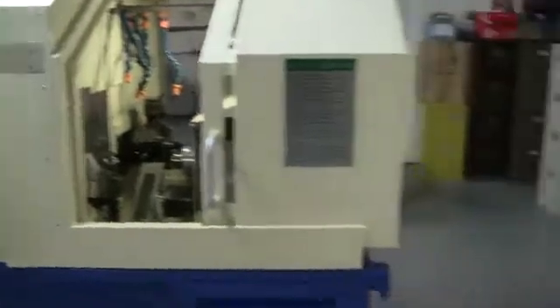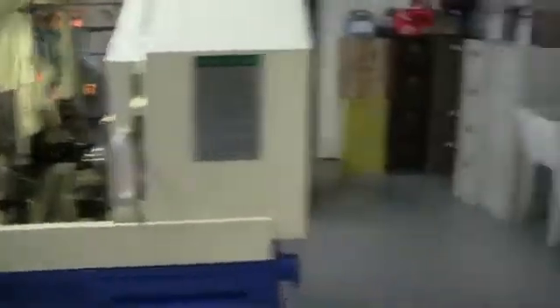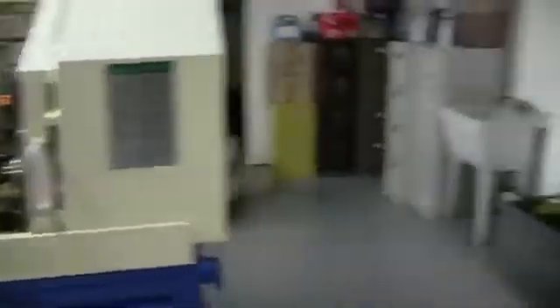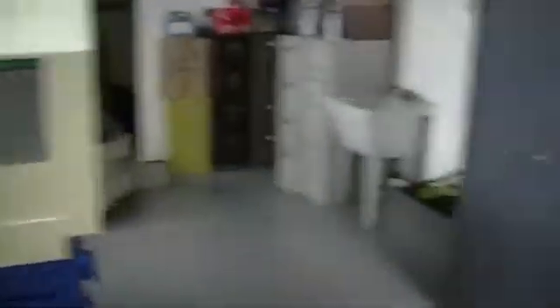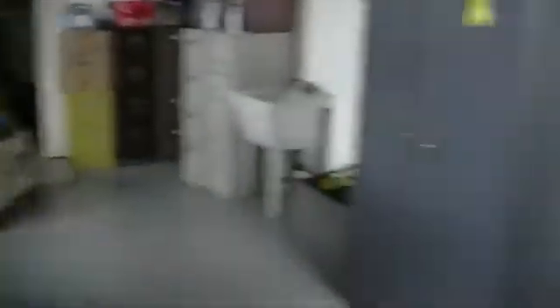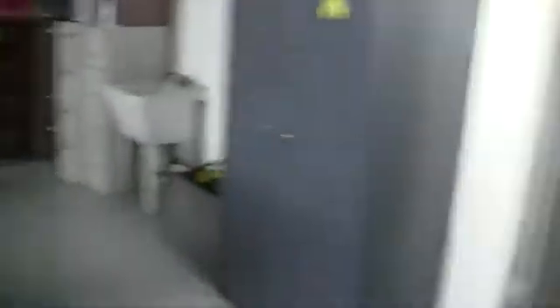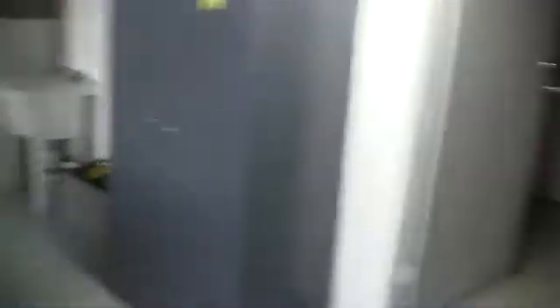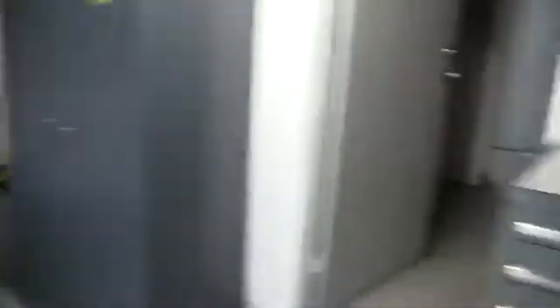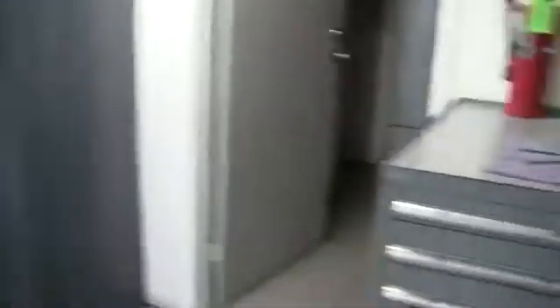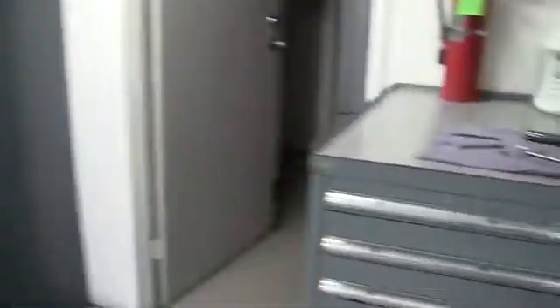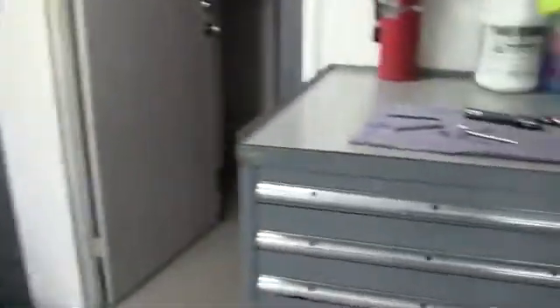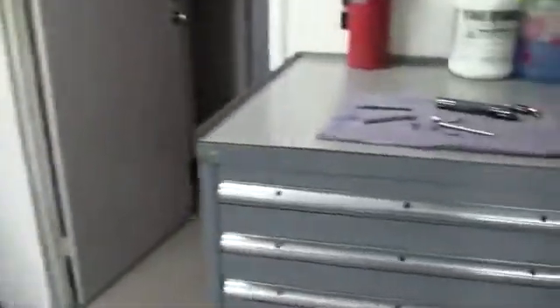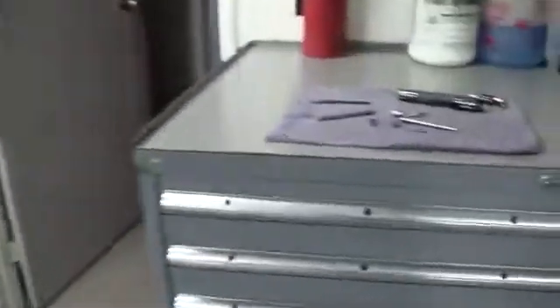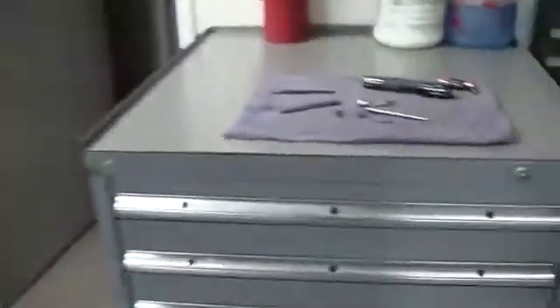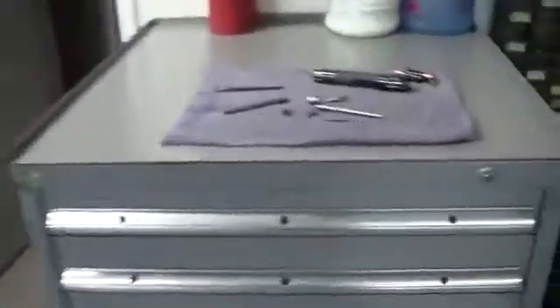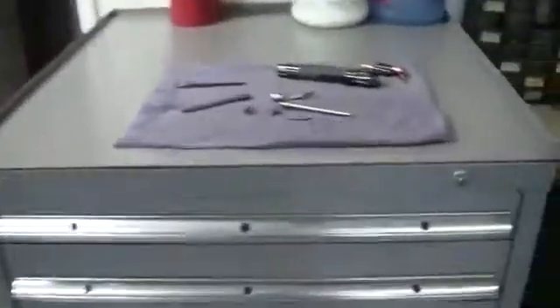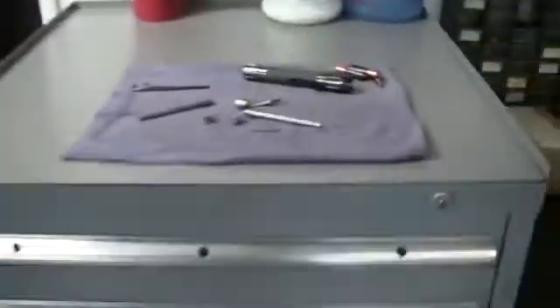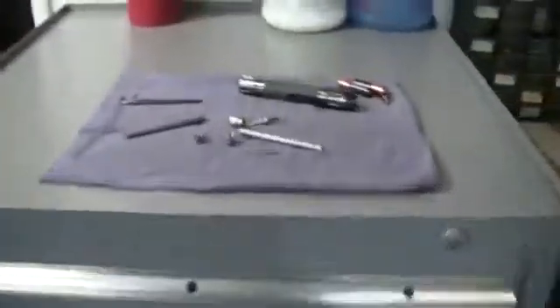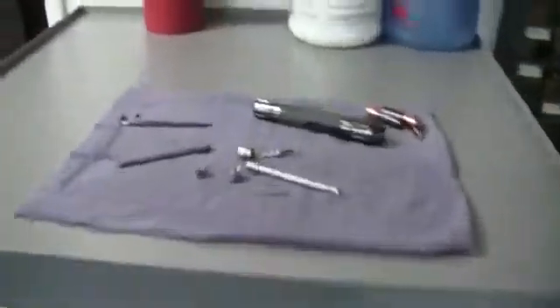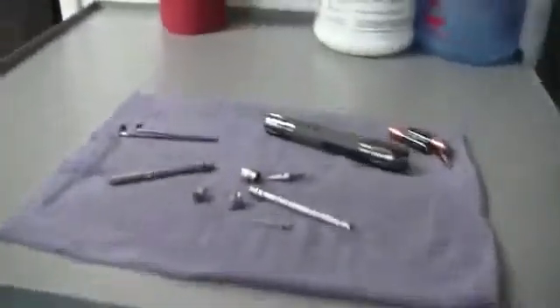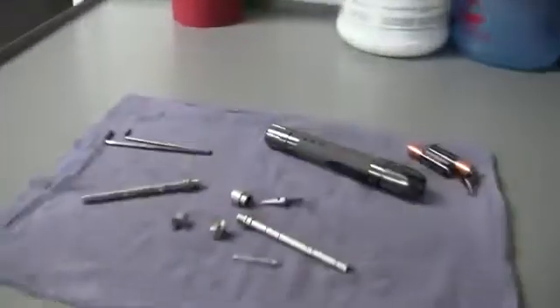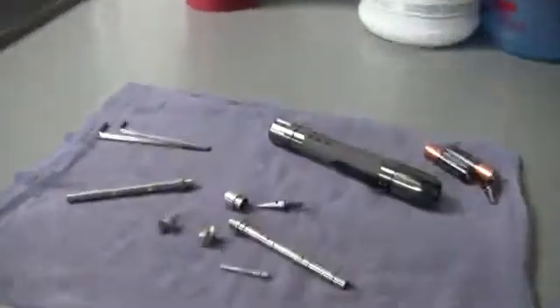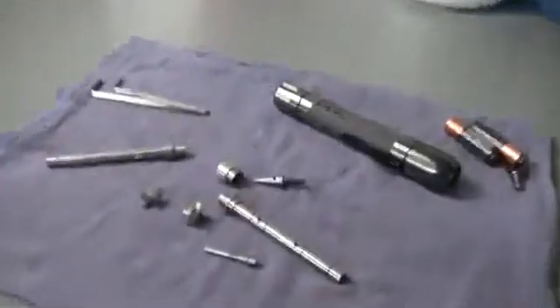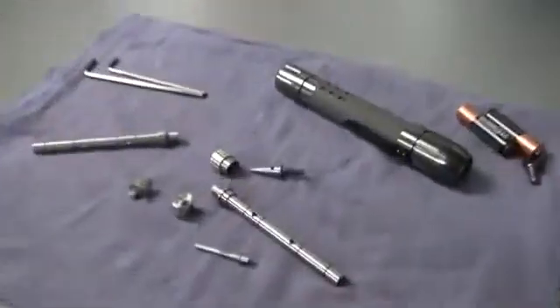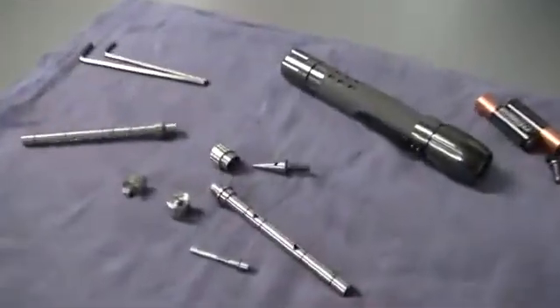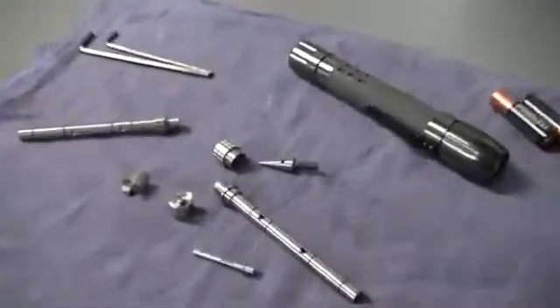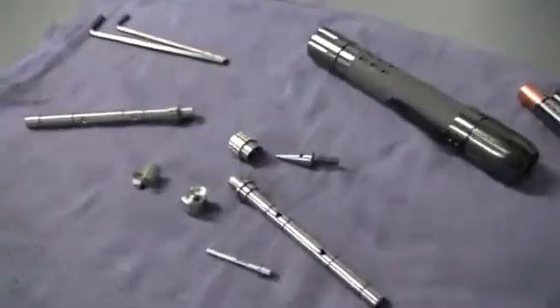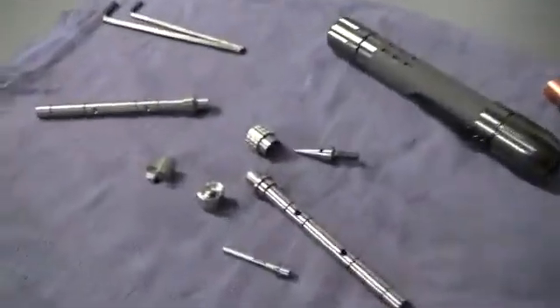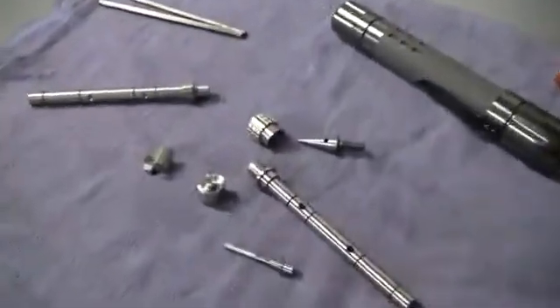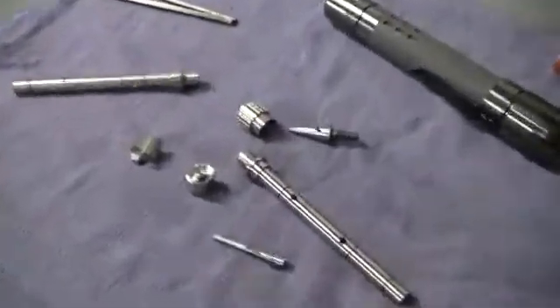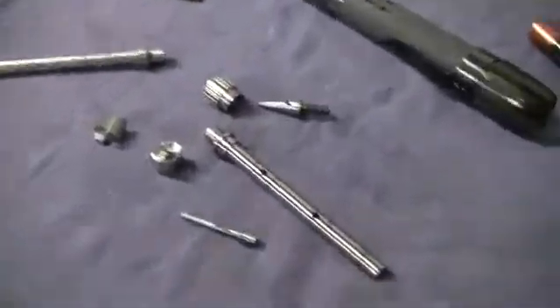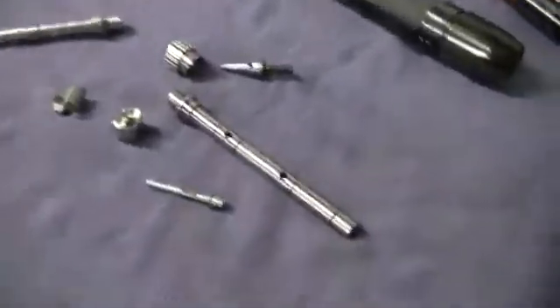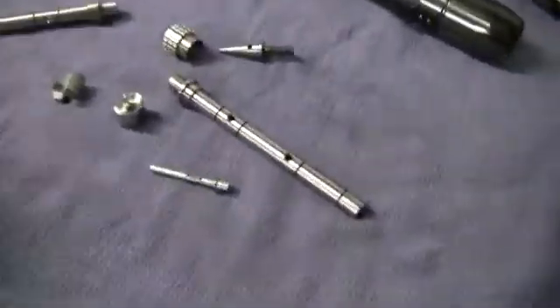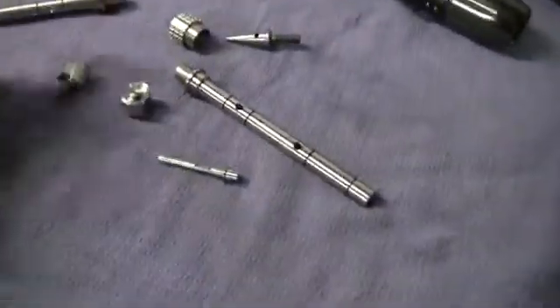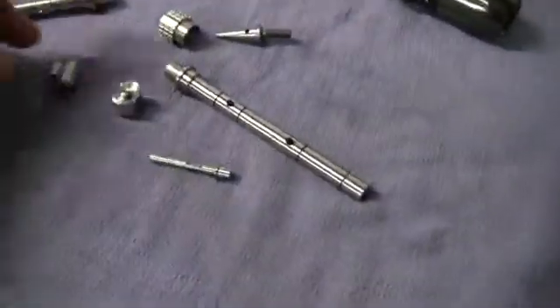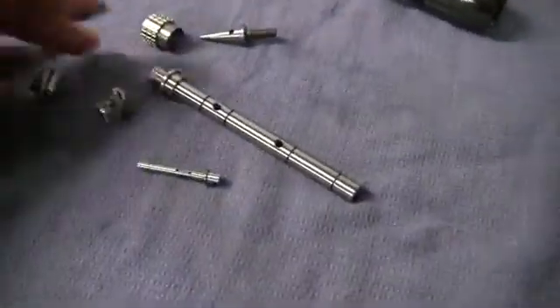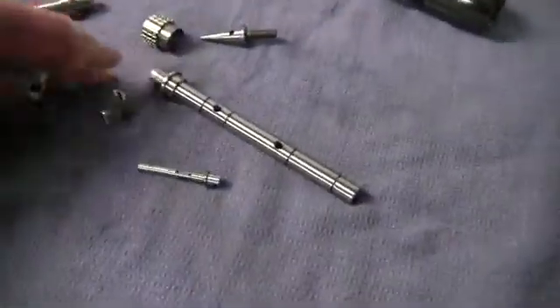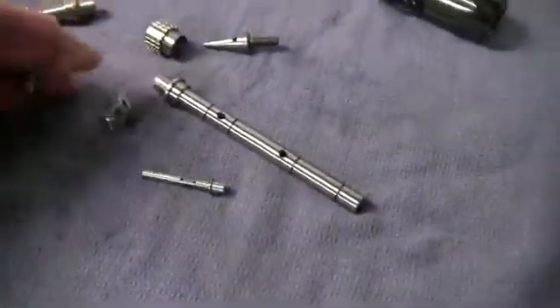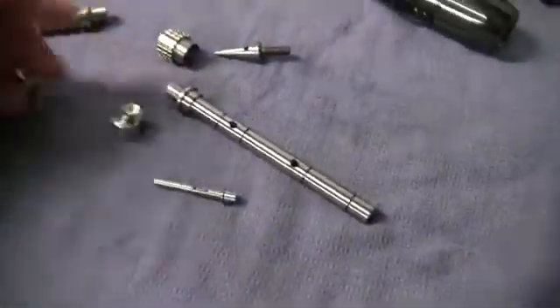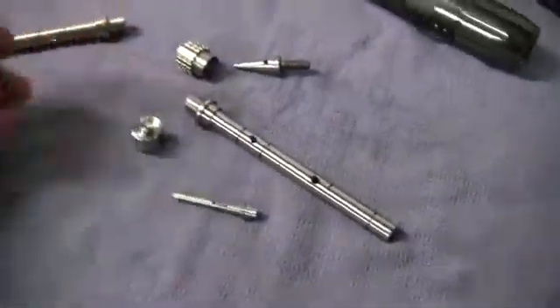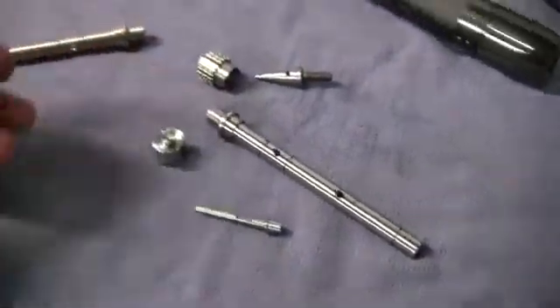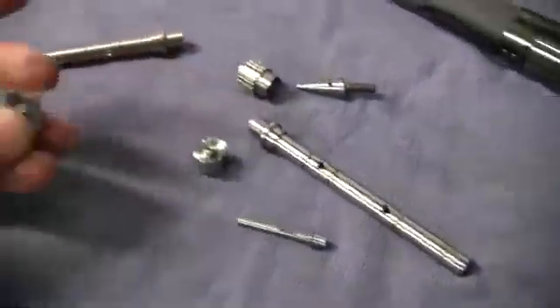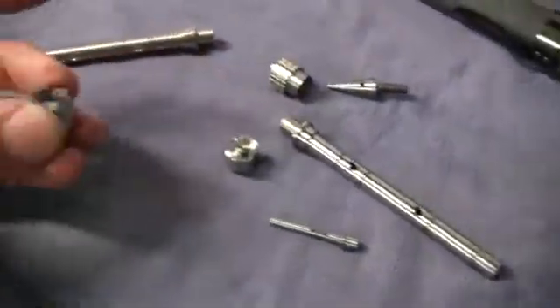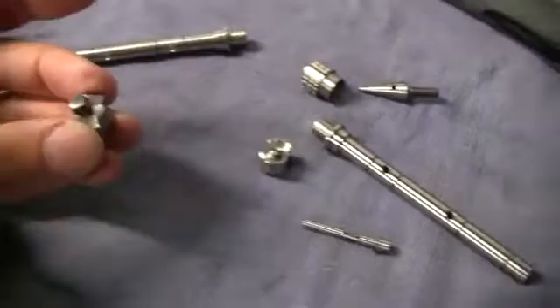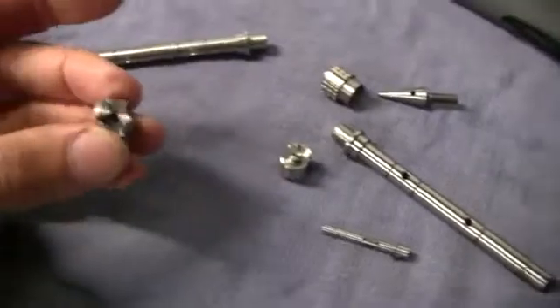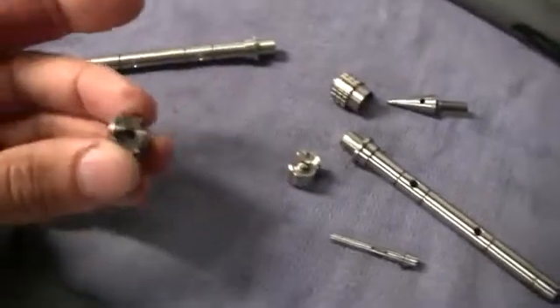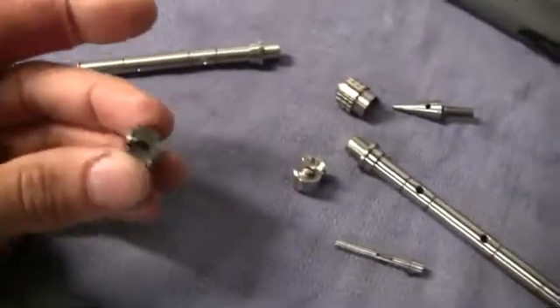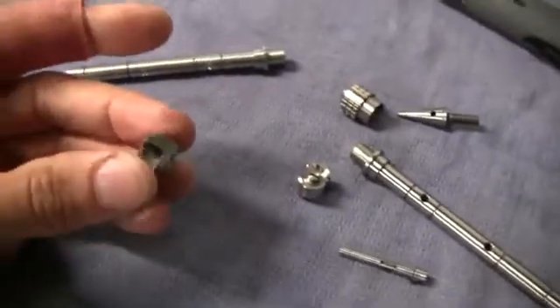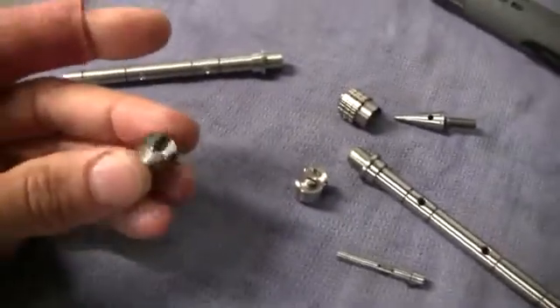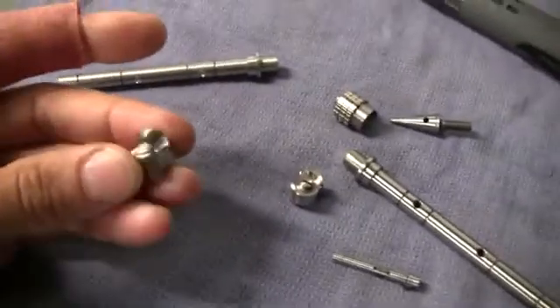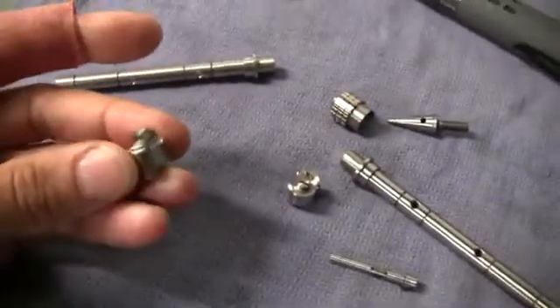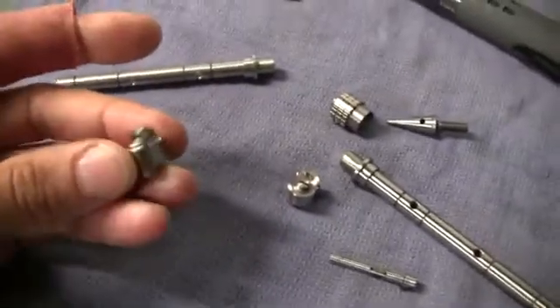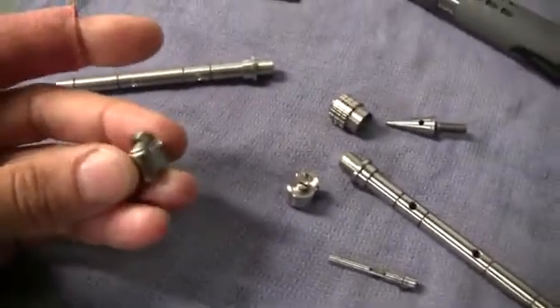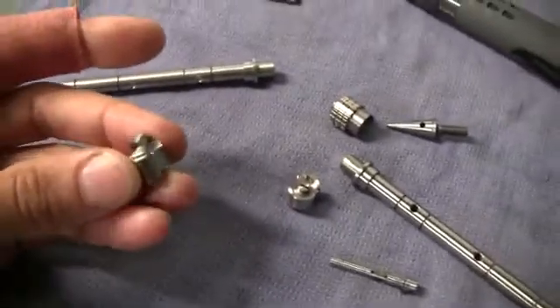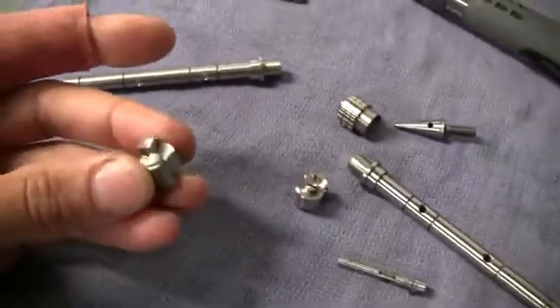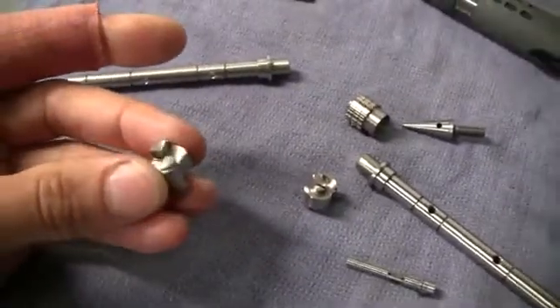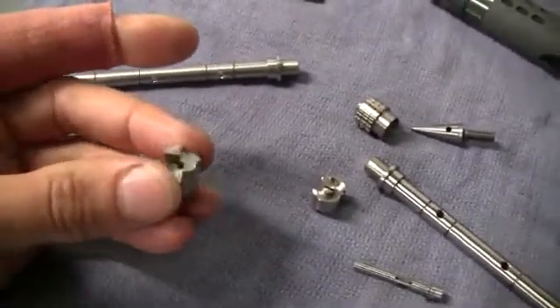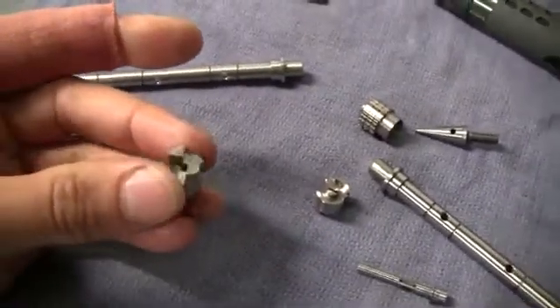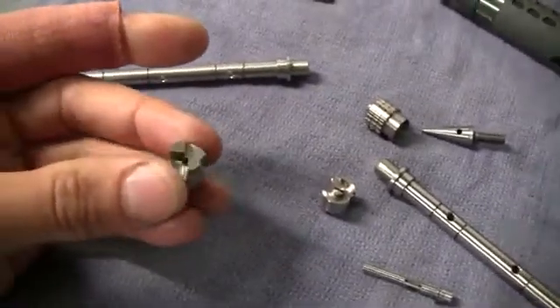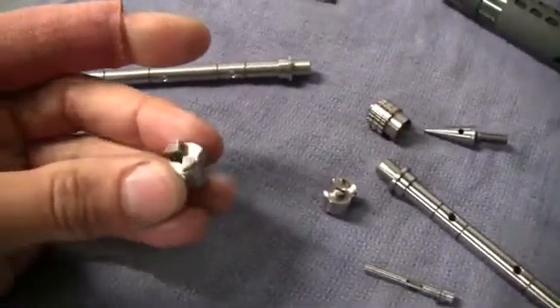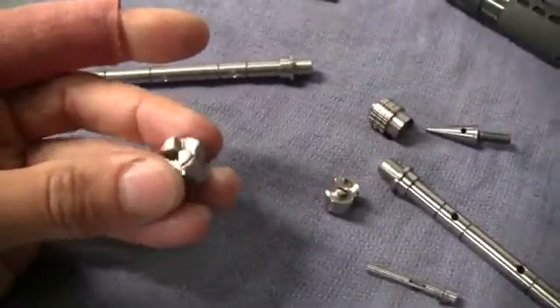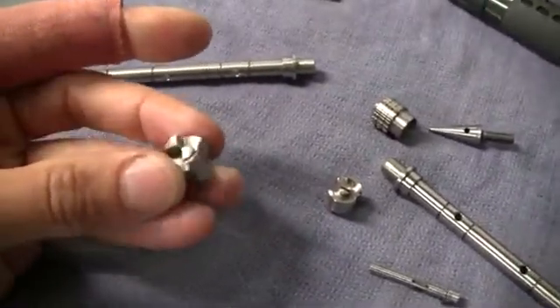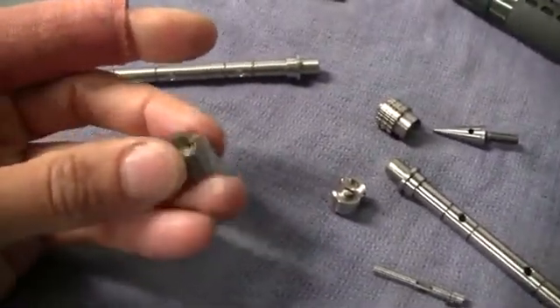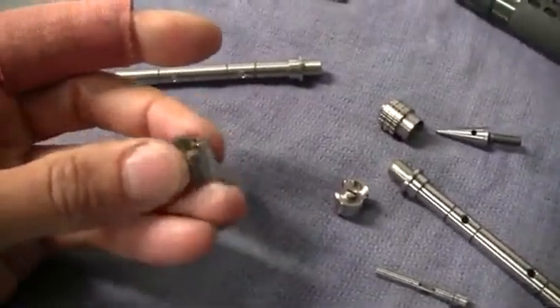Over here I have a couple of sample parts — some metal parts they were making. I don't know if you can see that.